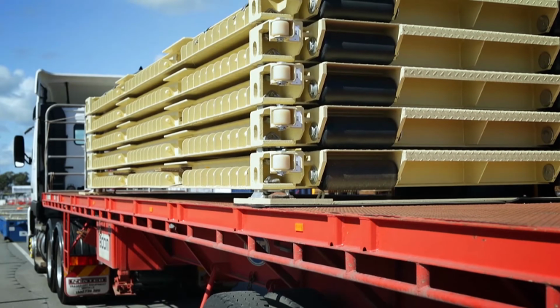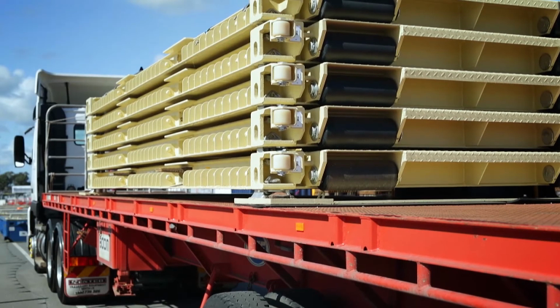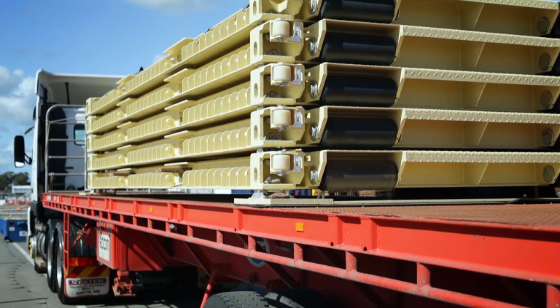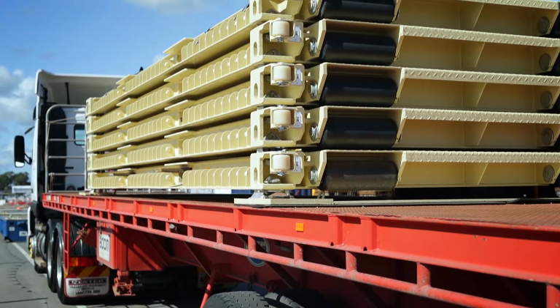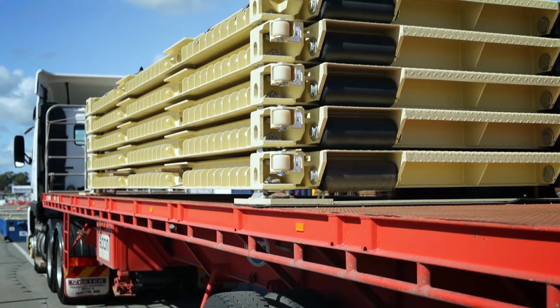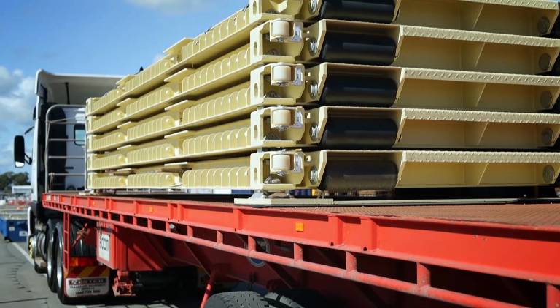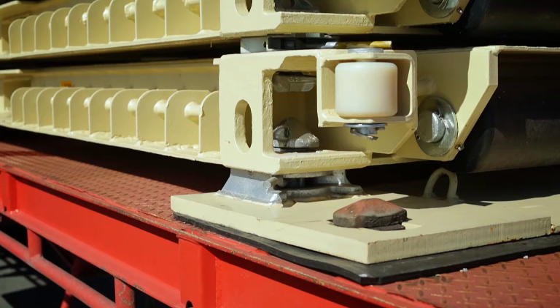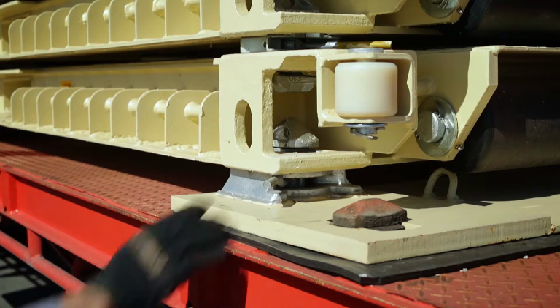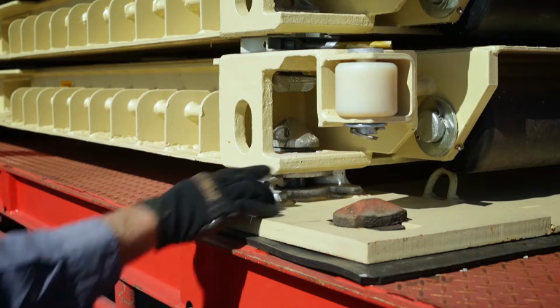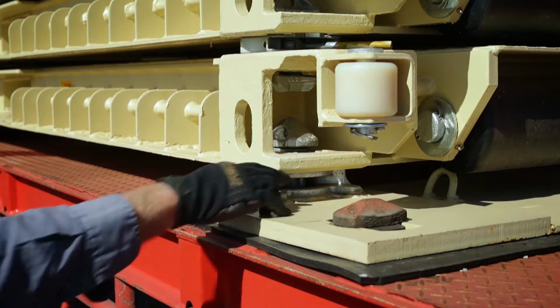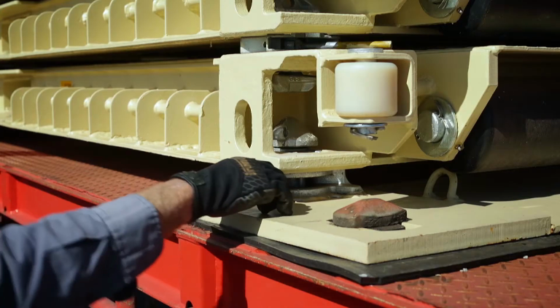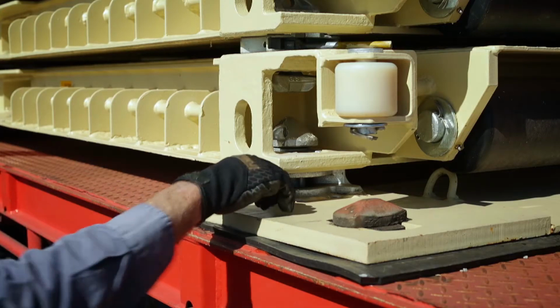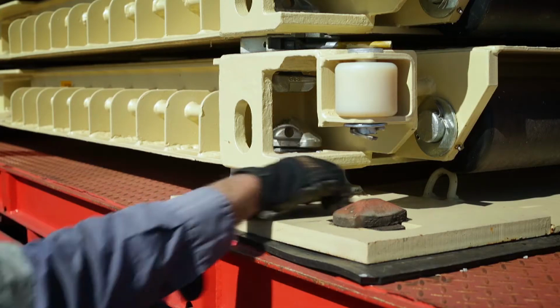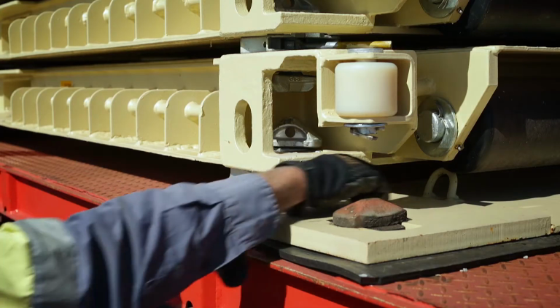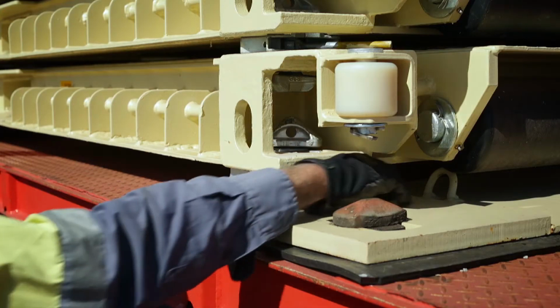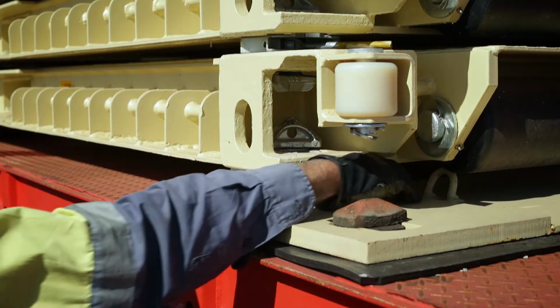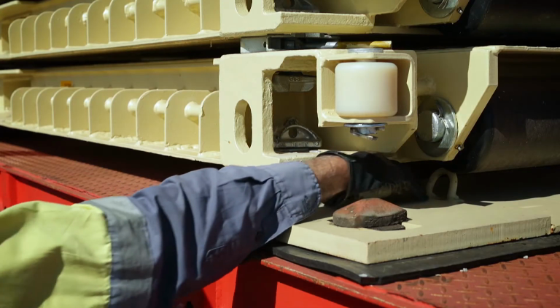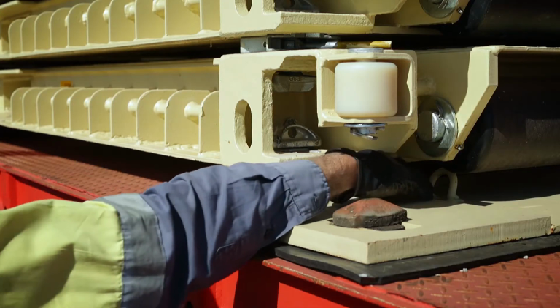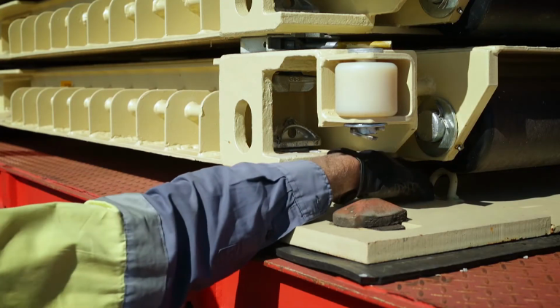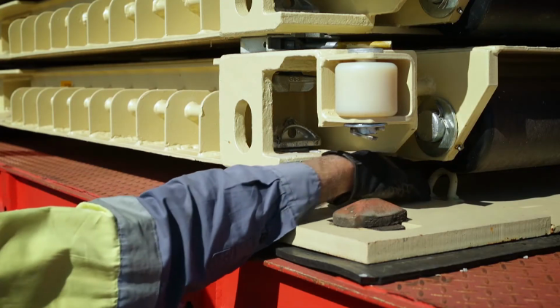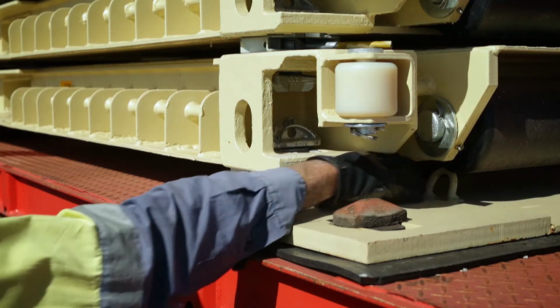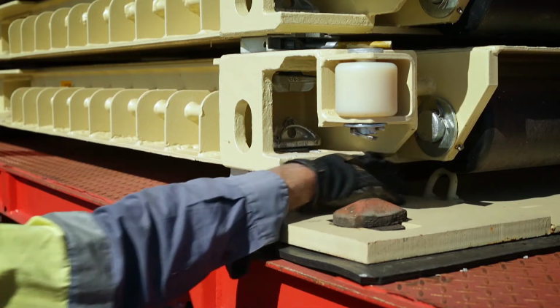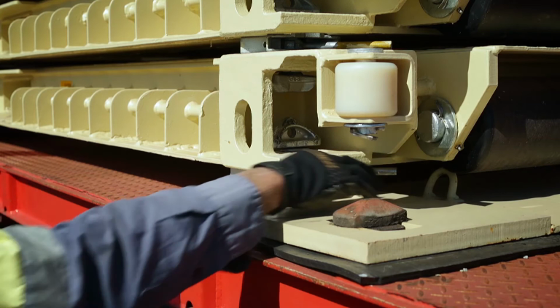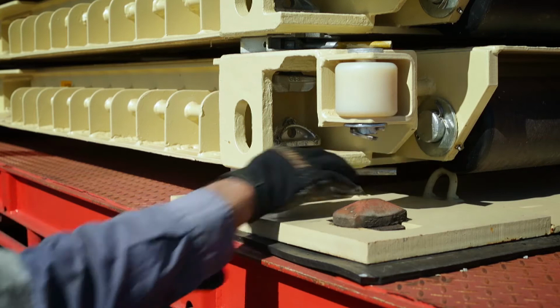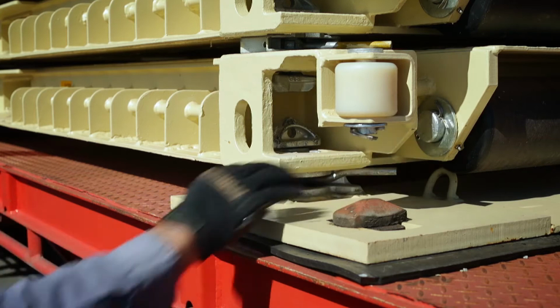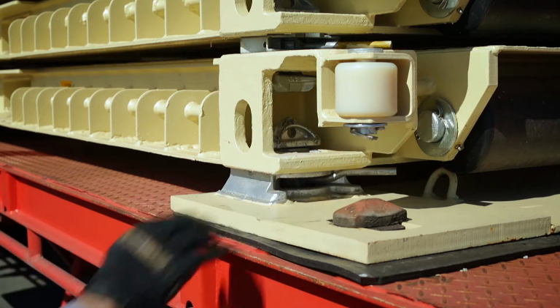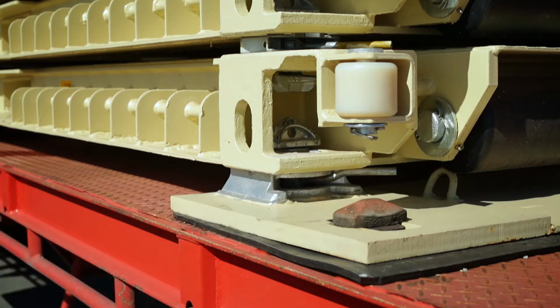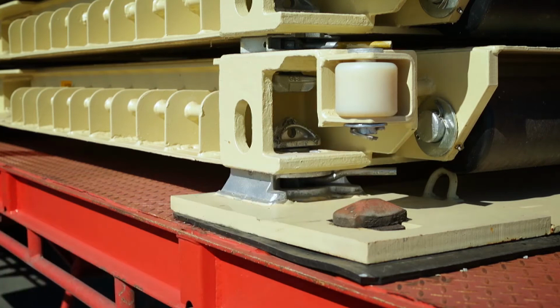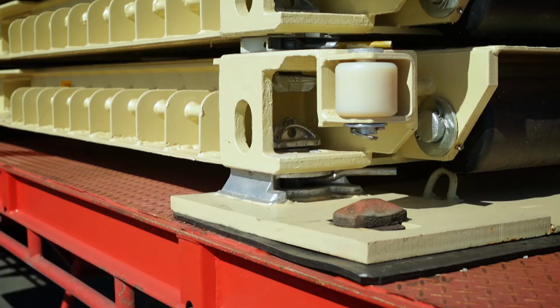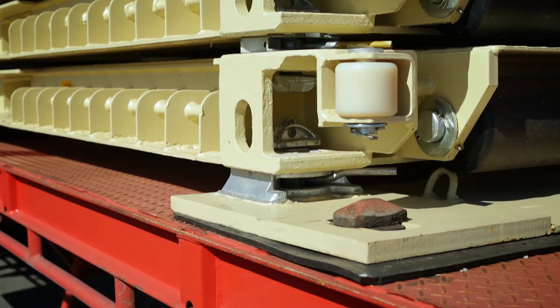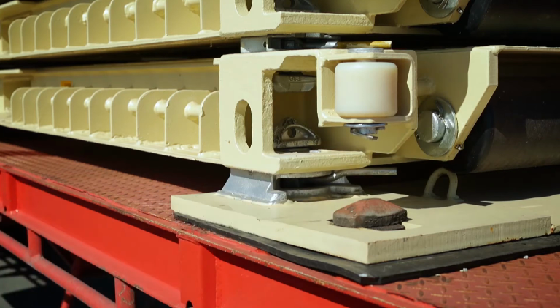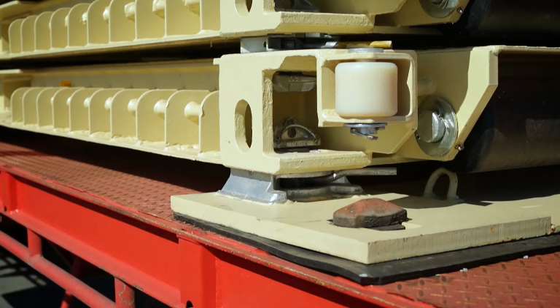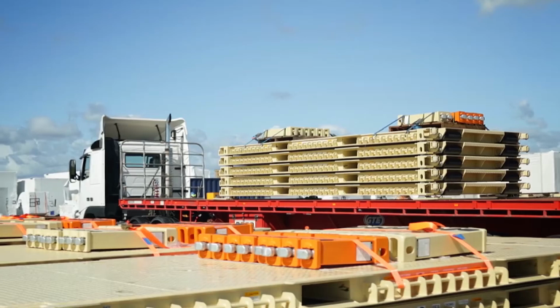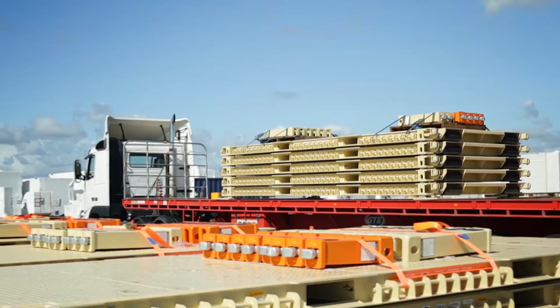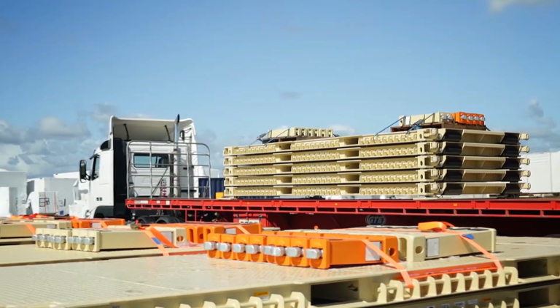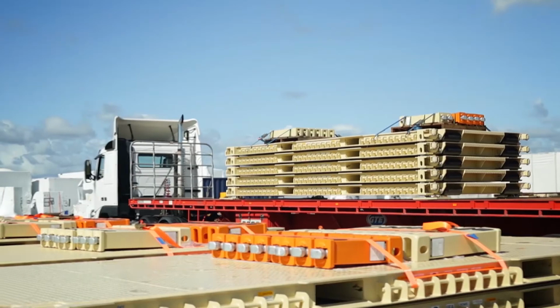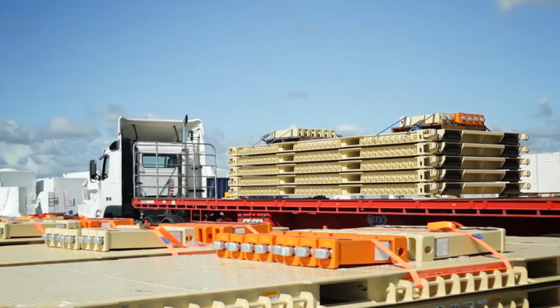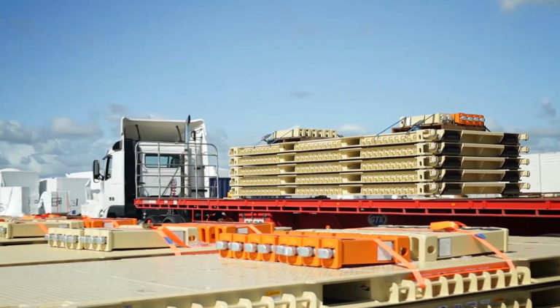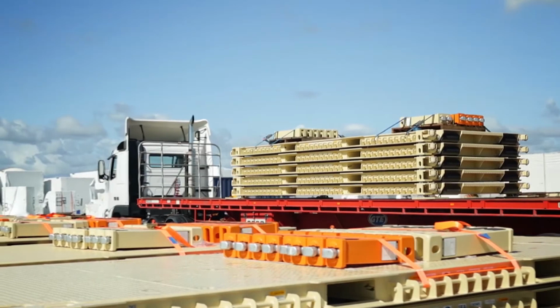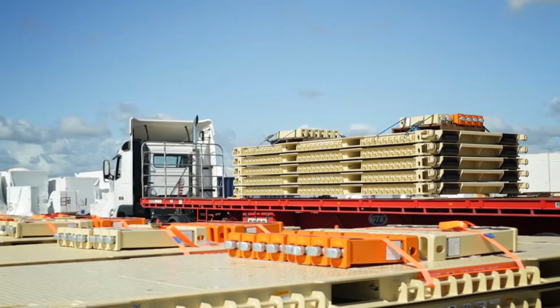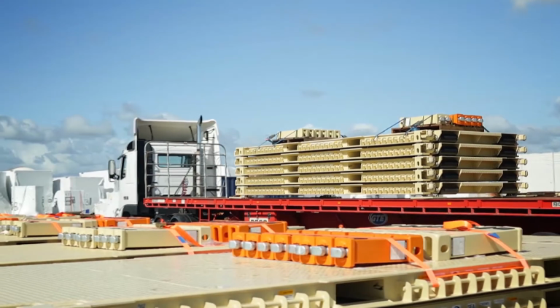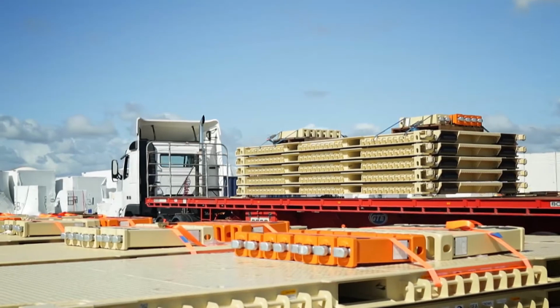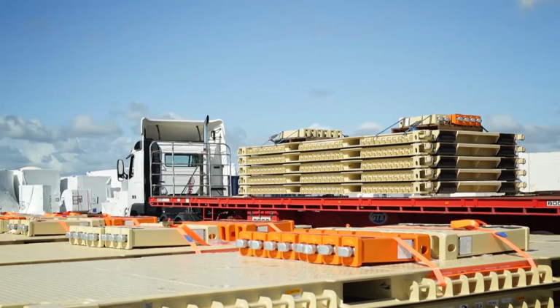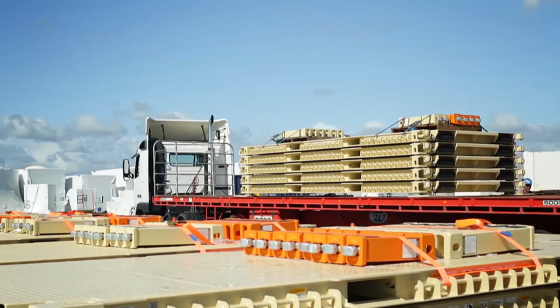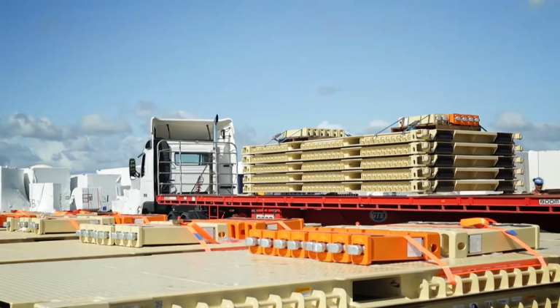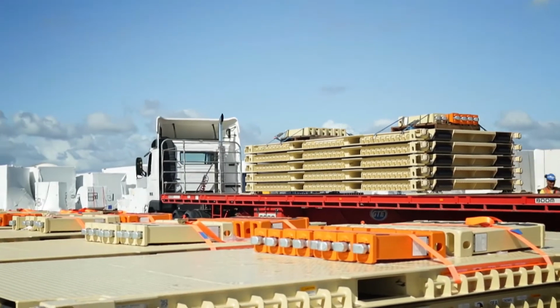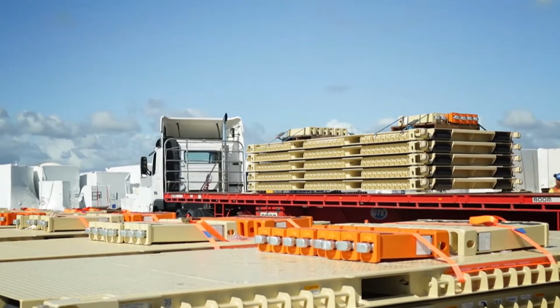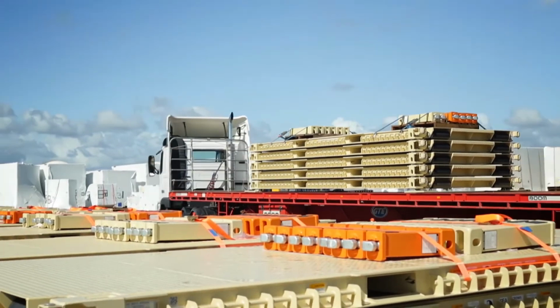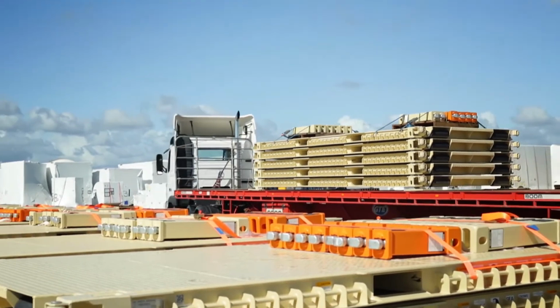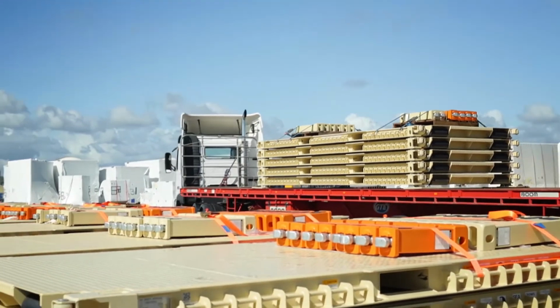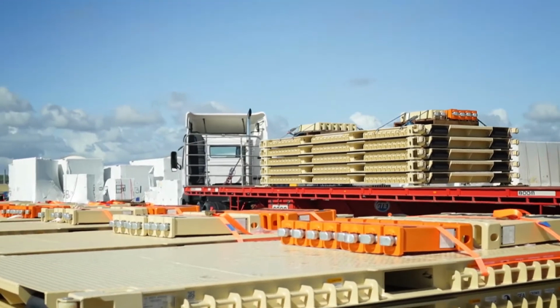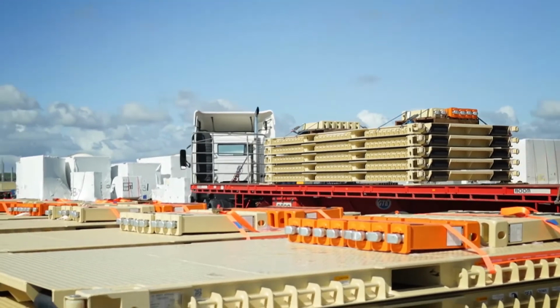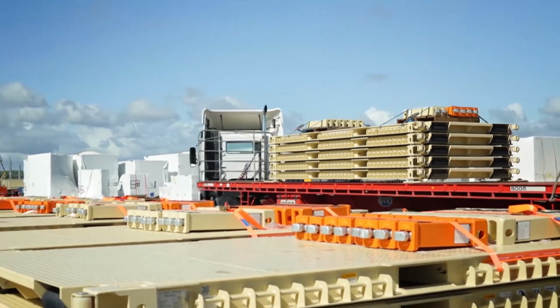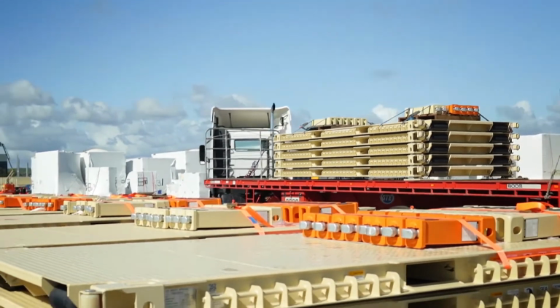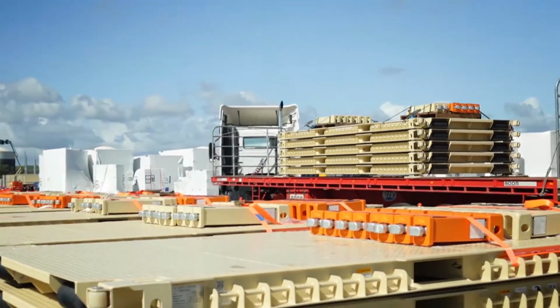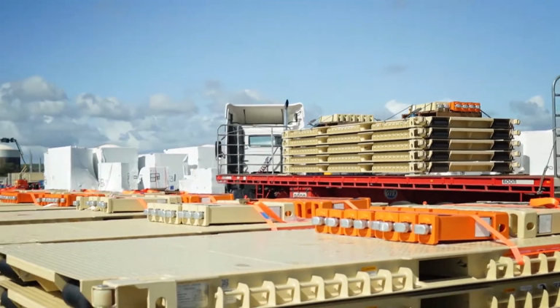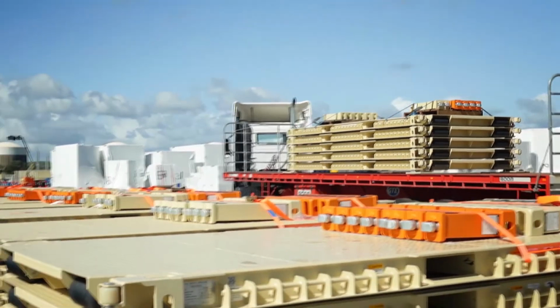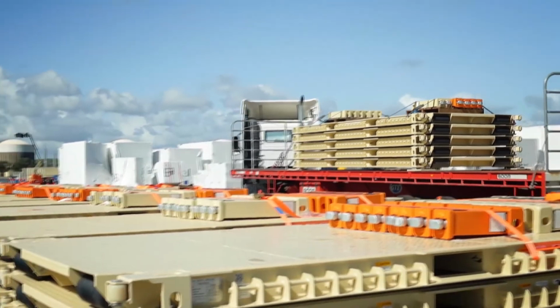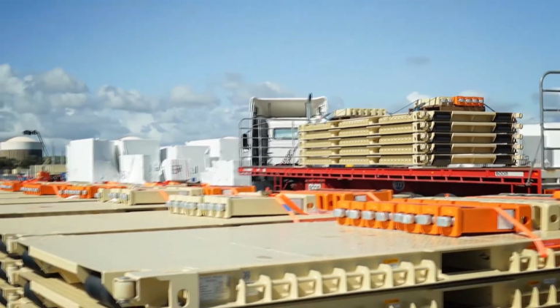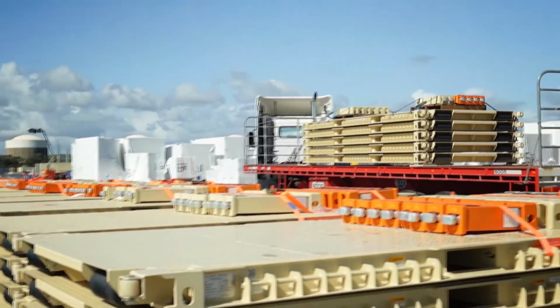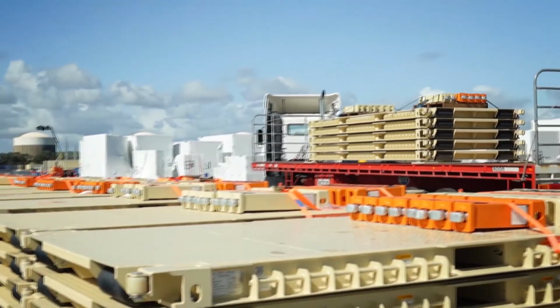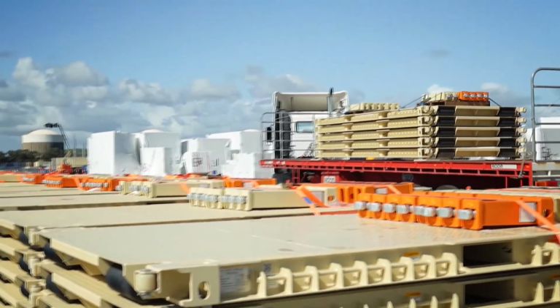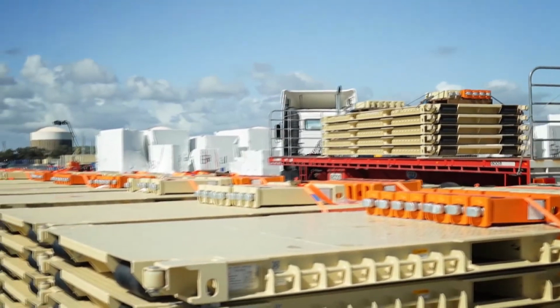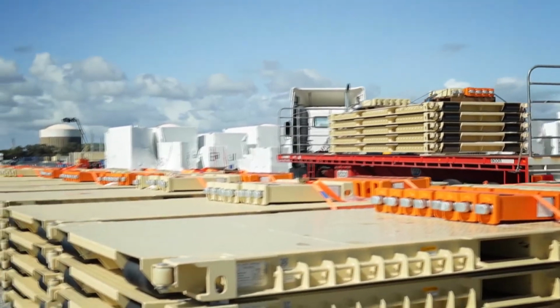The Container Rollout Warehousing System, CROWS. Engineered solutions to global logistics challenges.